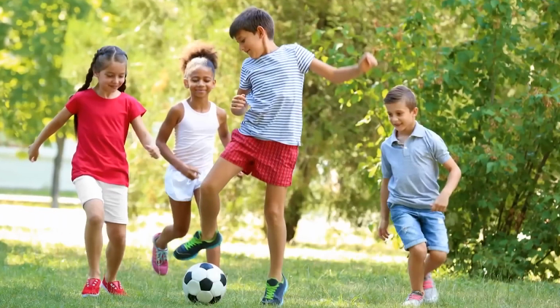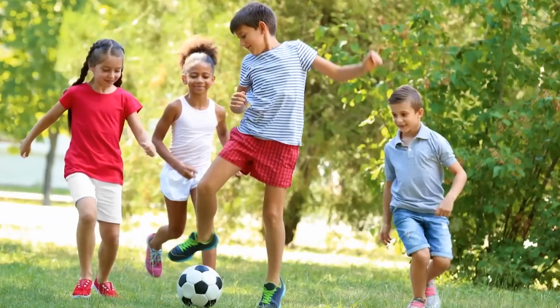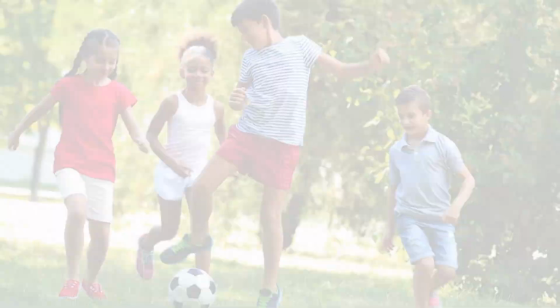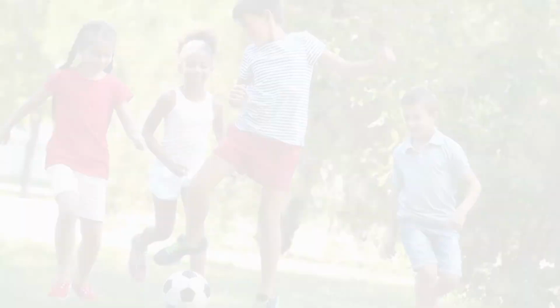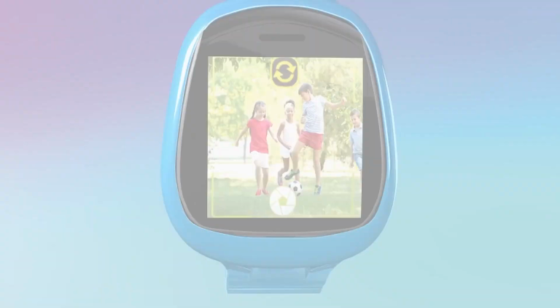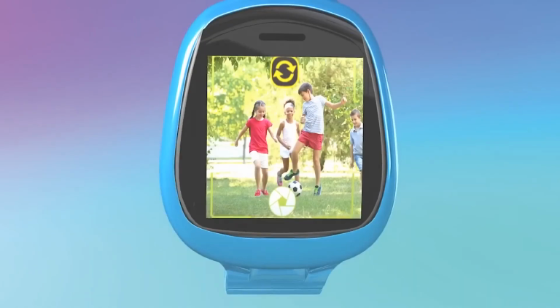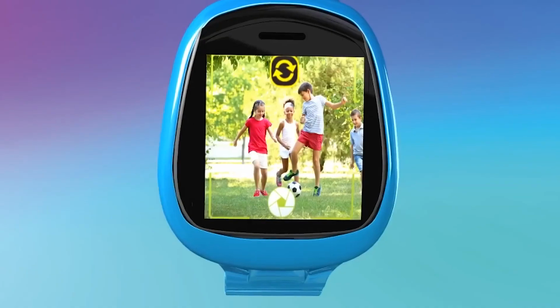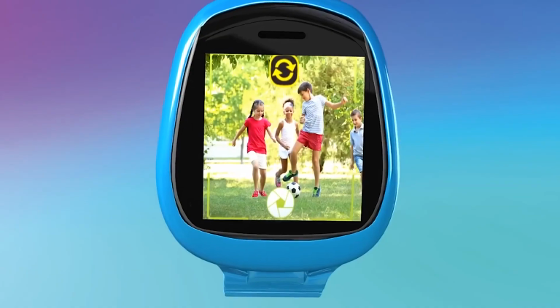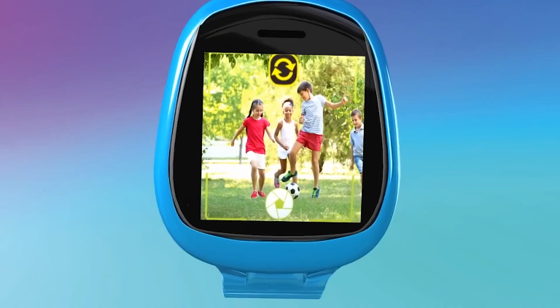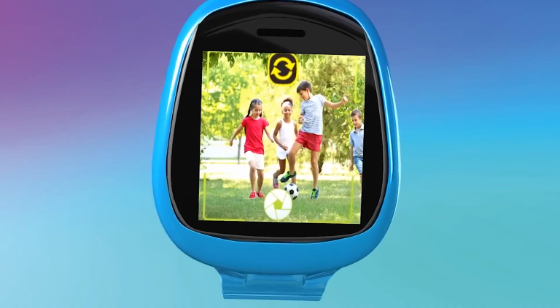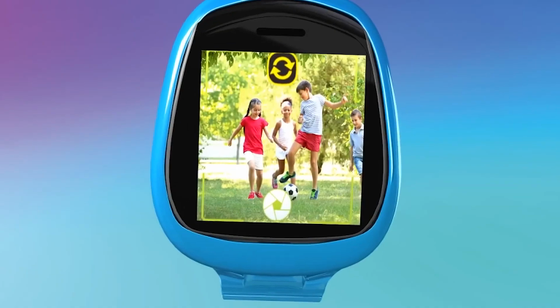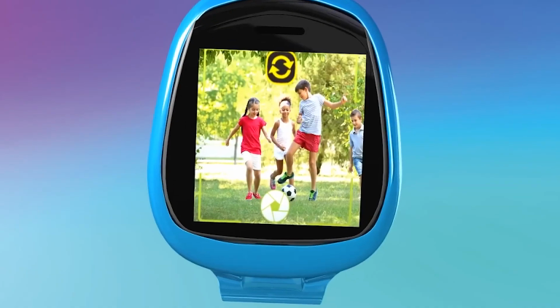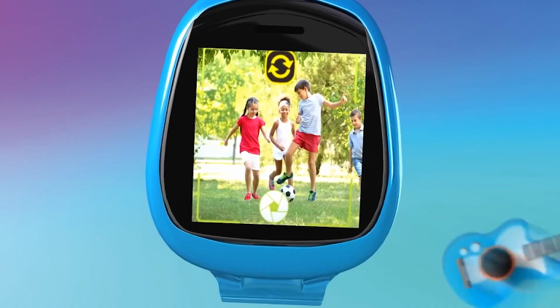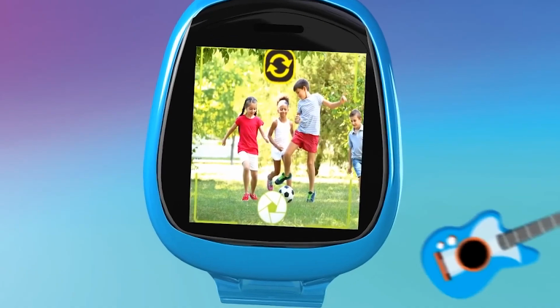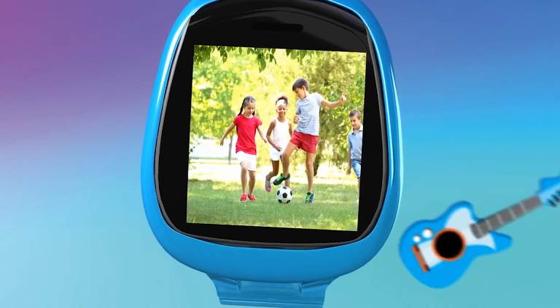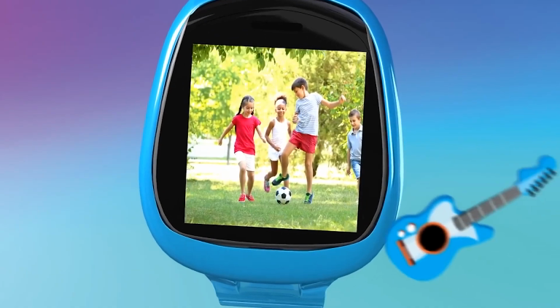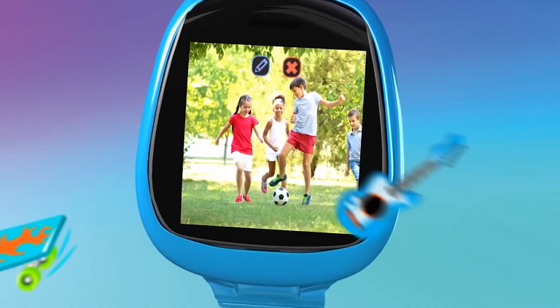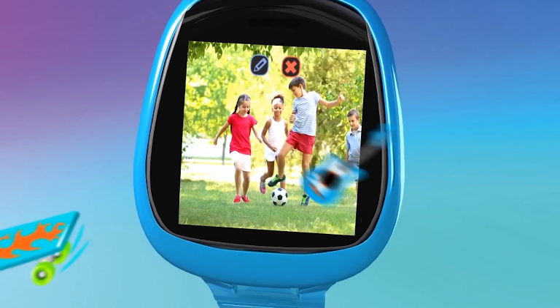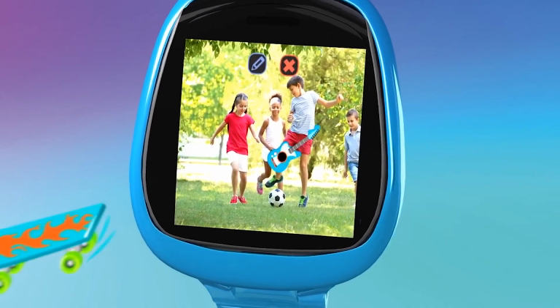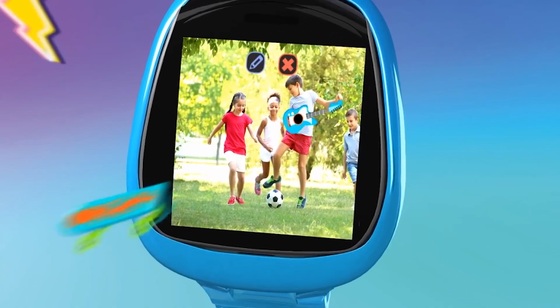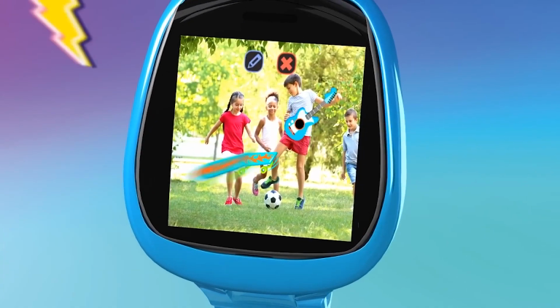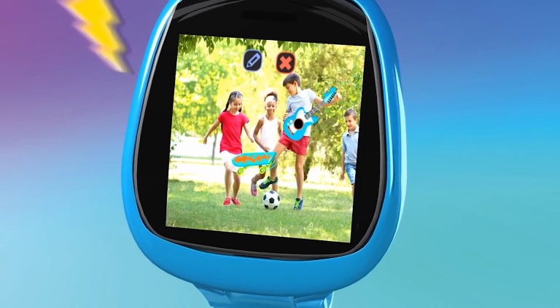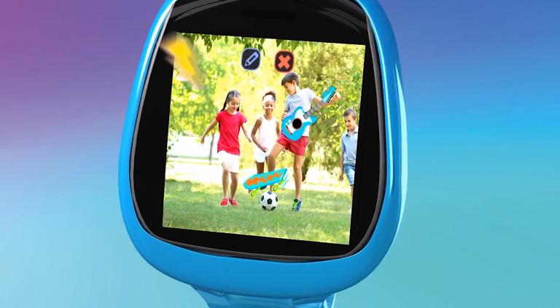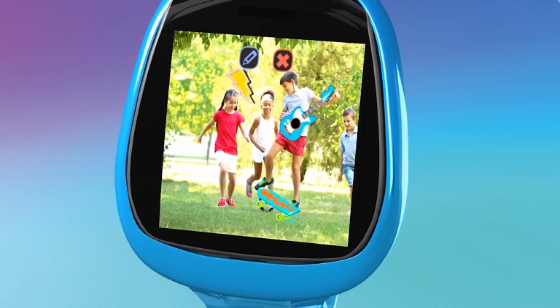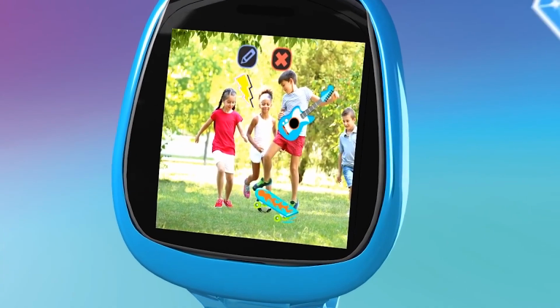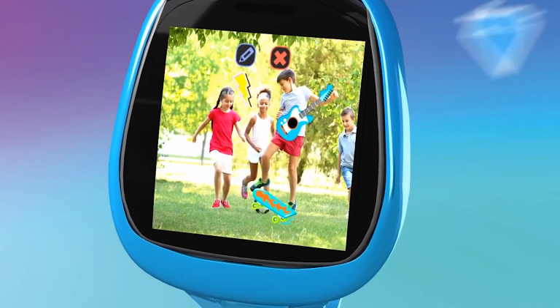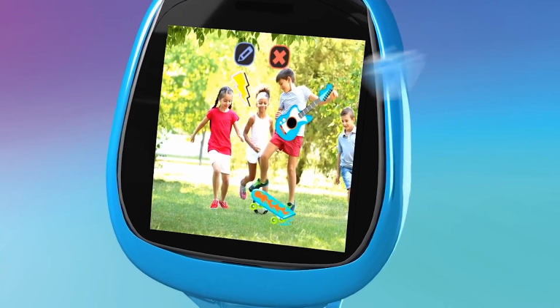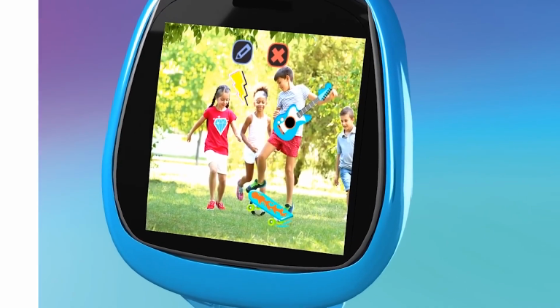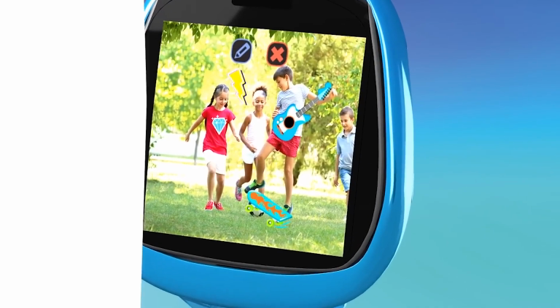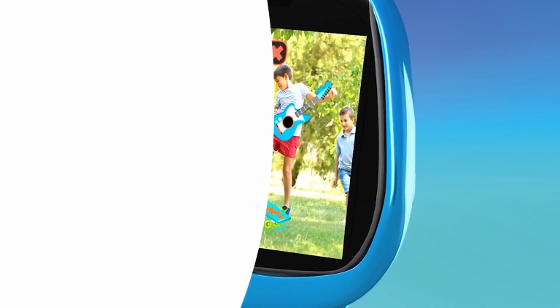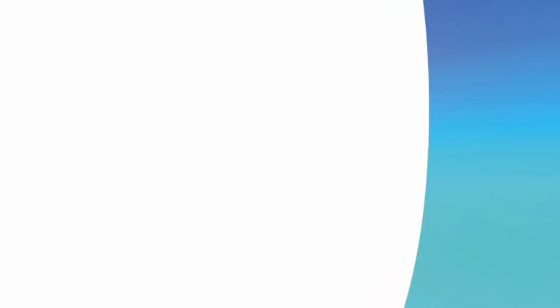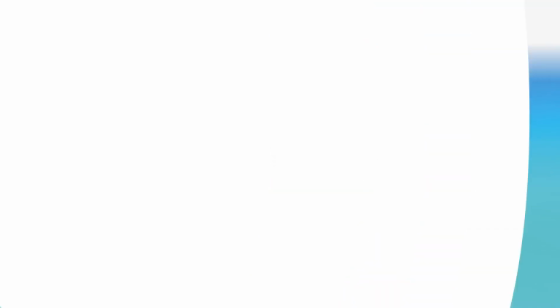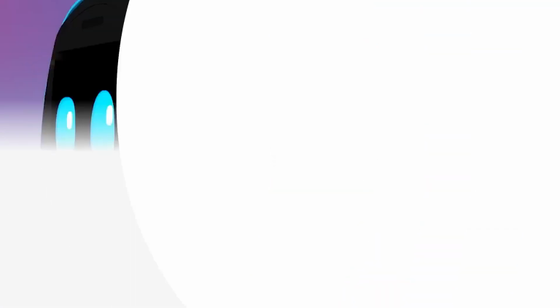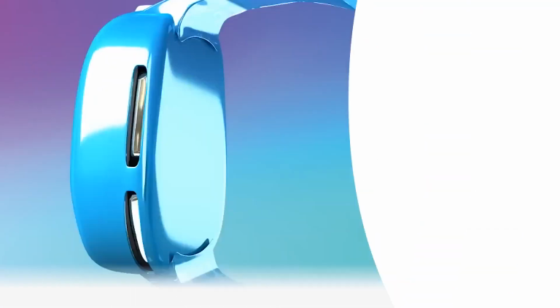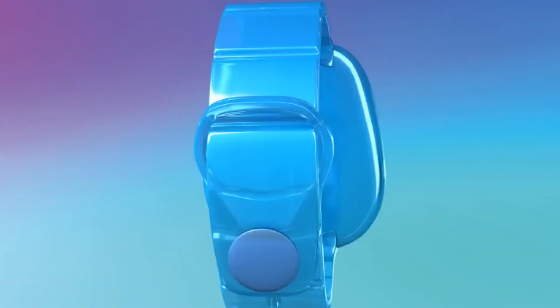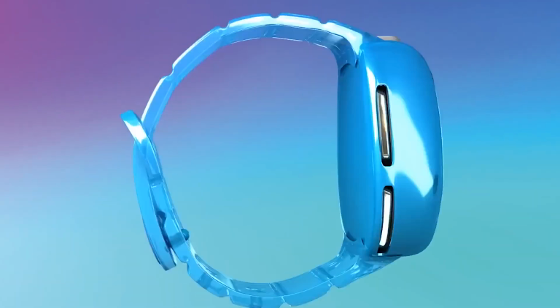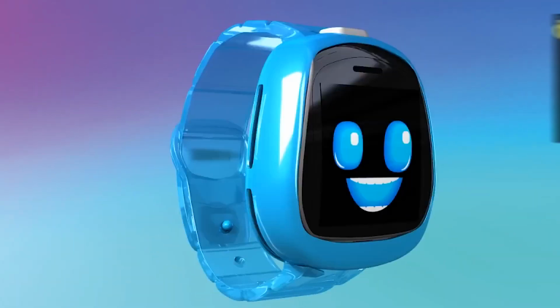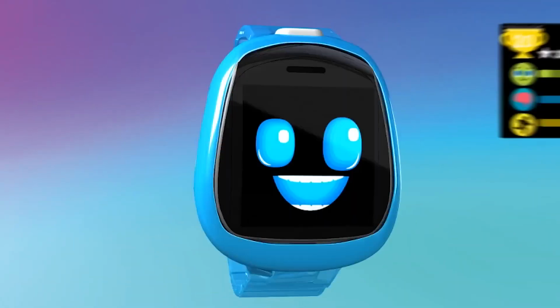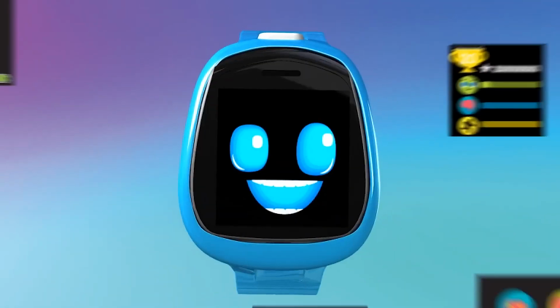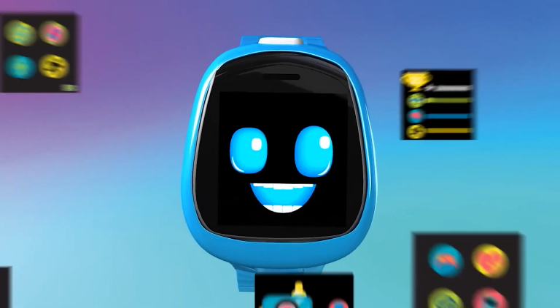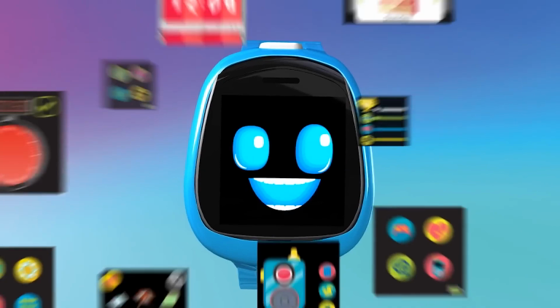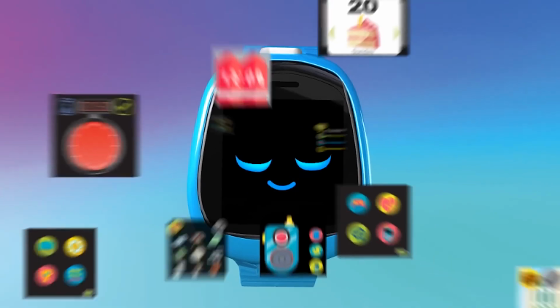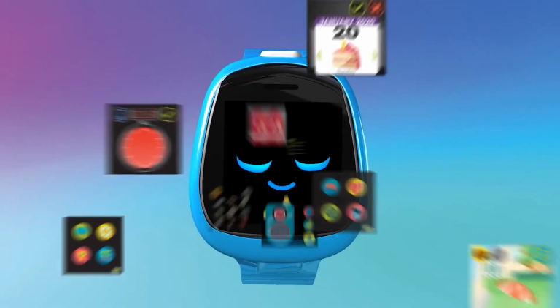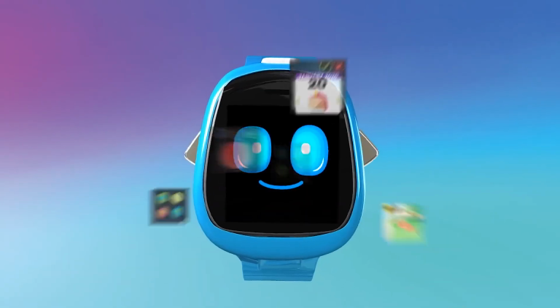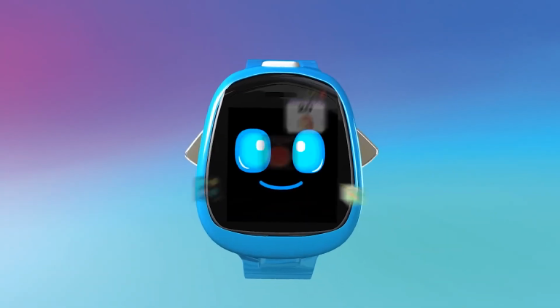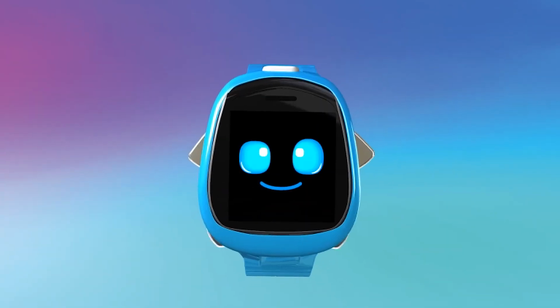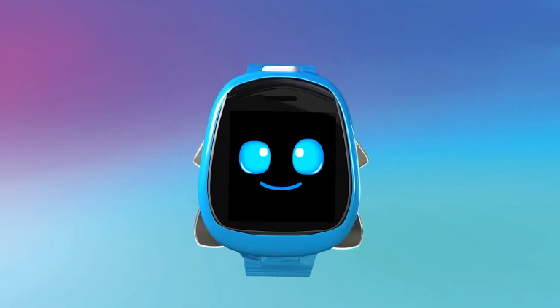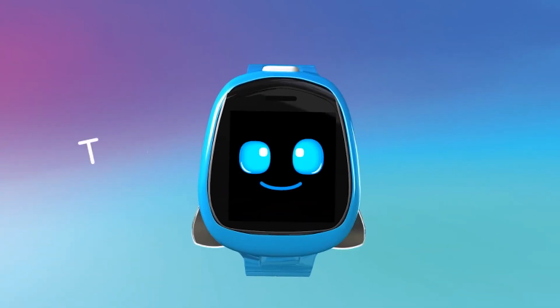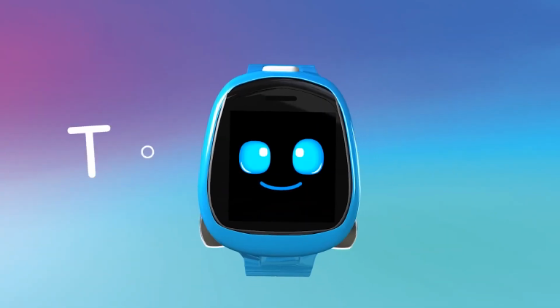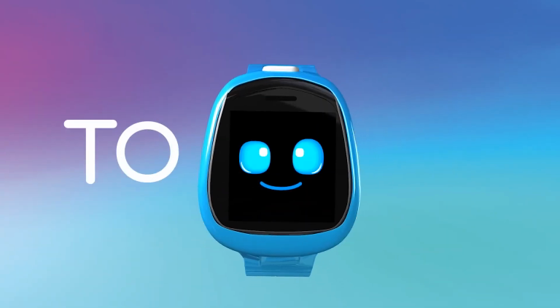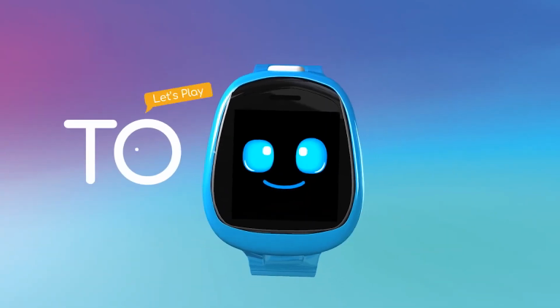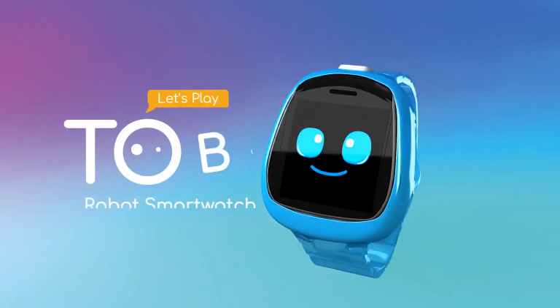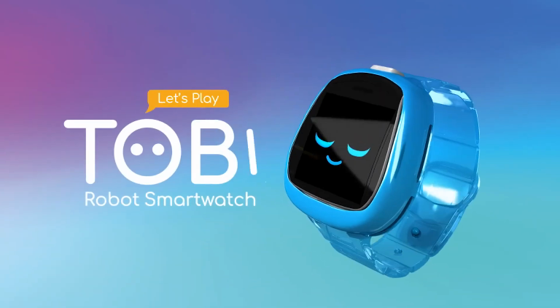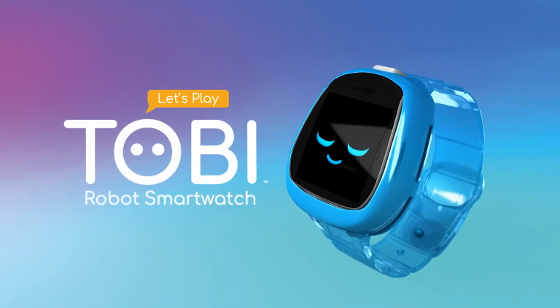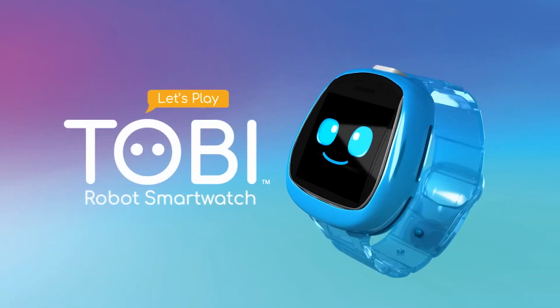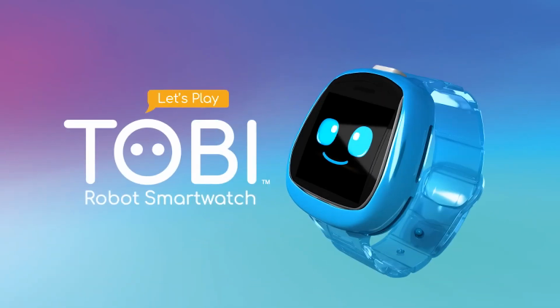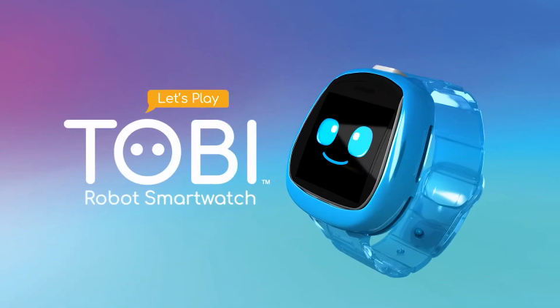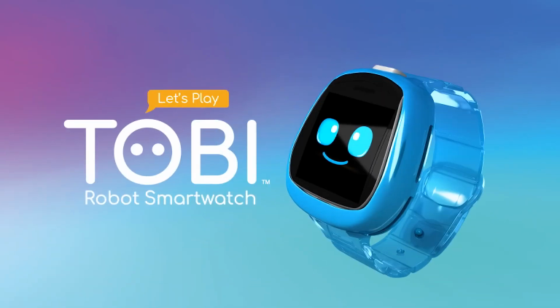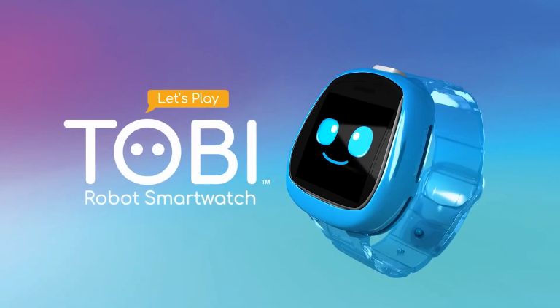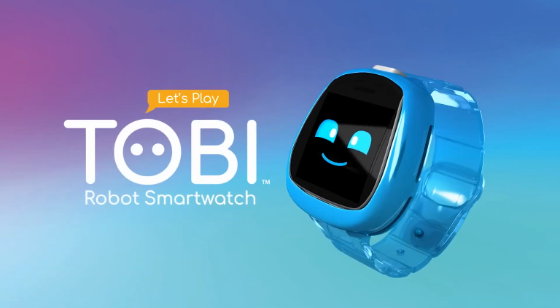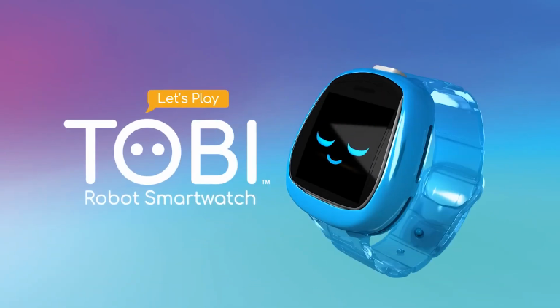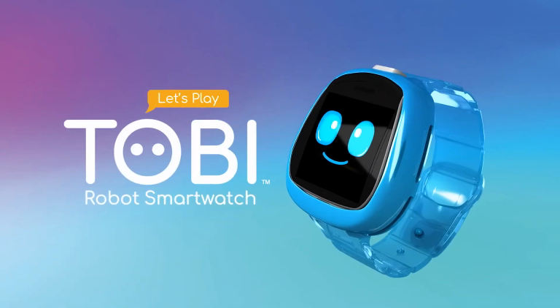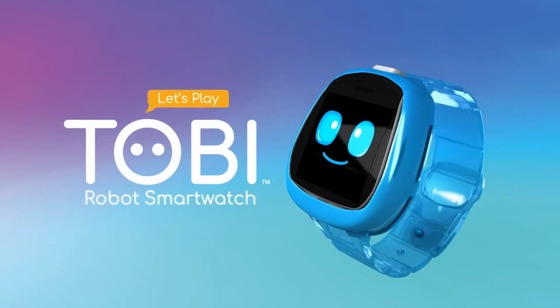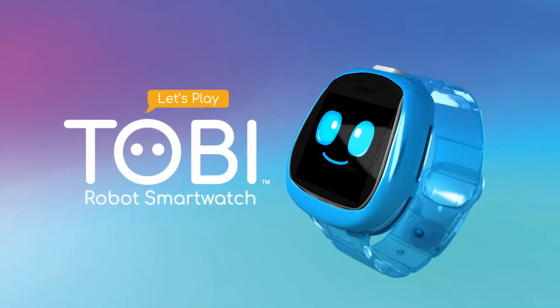Capture selfies, photos, and videos. Then add silly stickers. Toby Robot Smartwatch comes to life before your eyes.